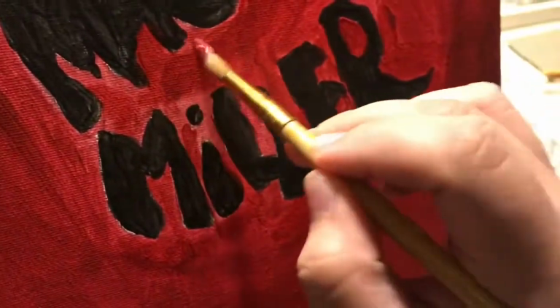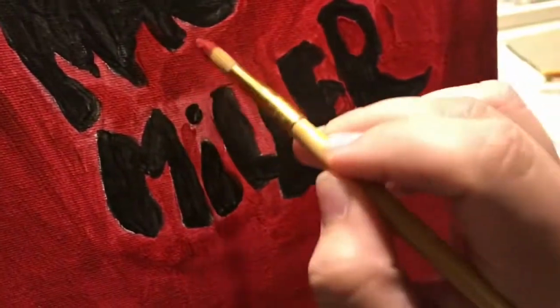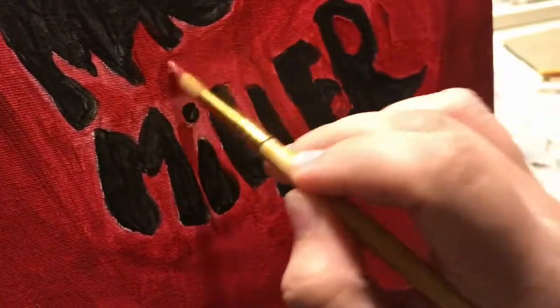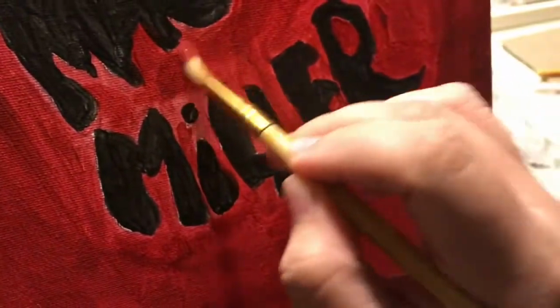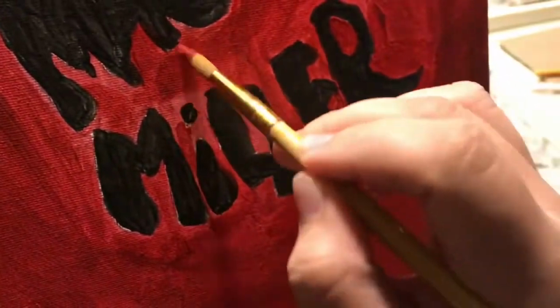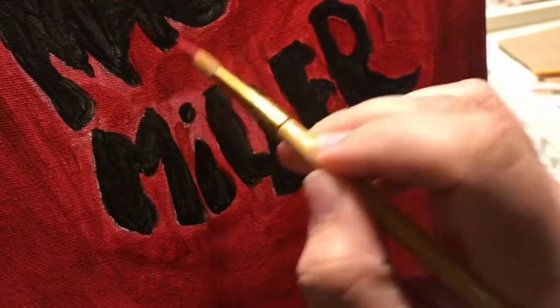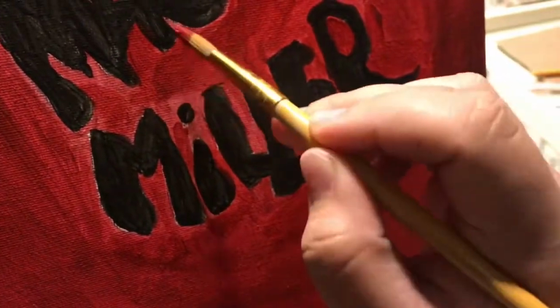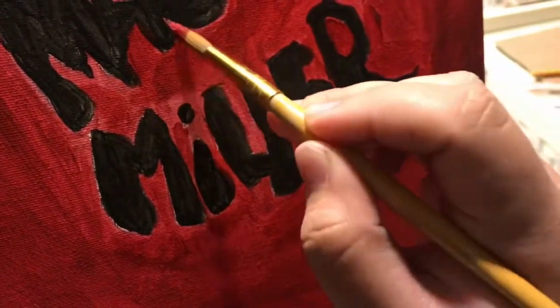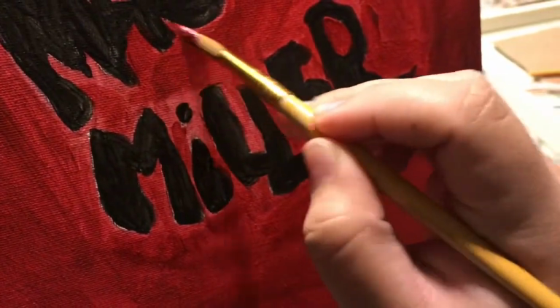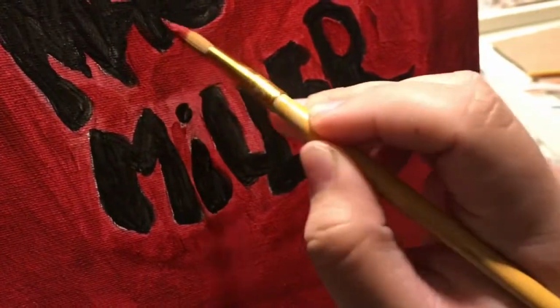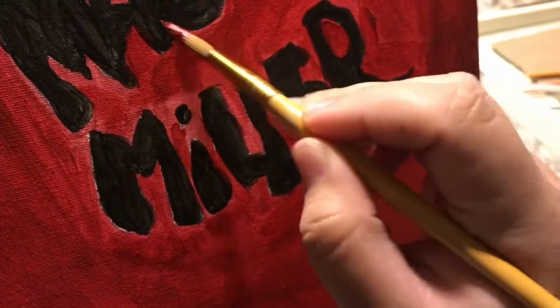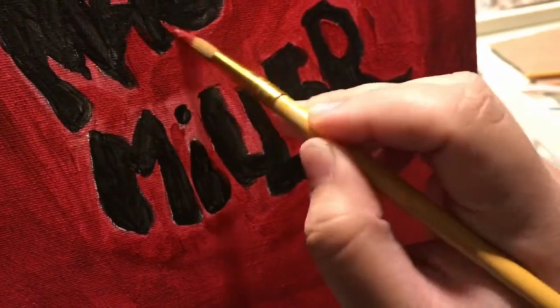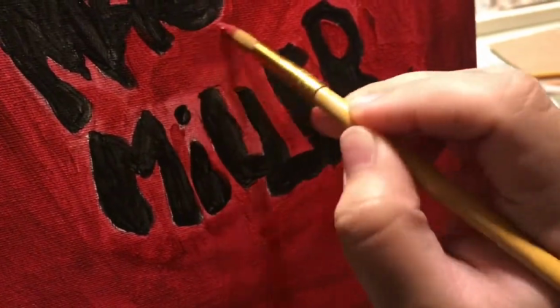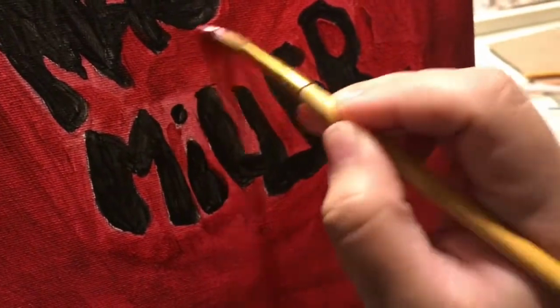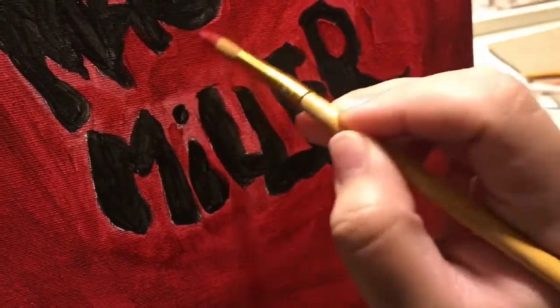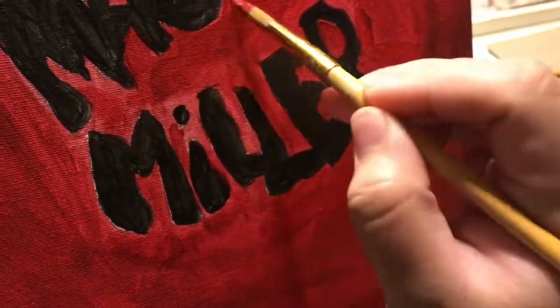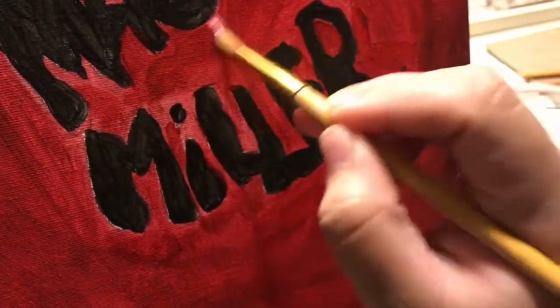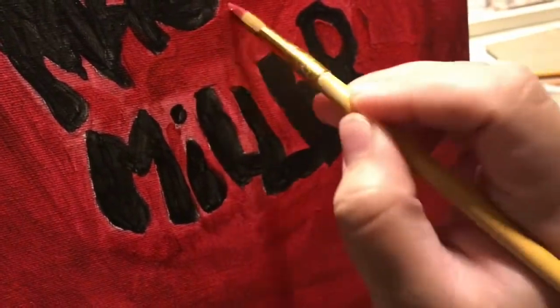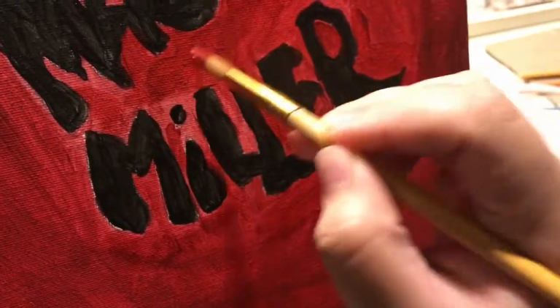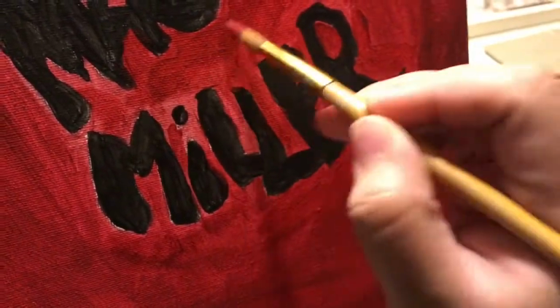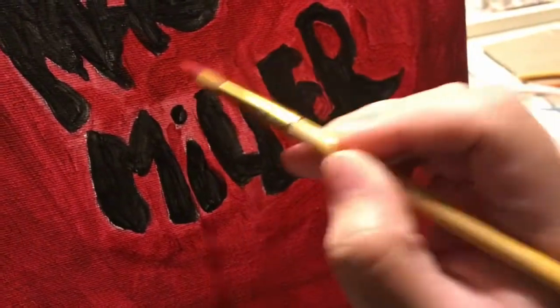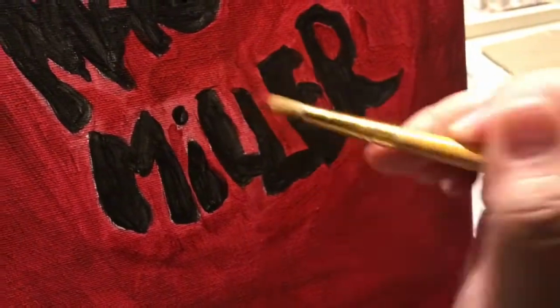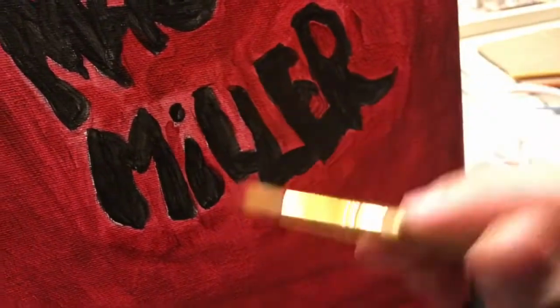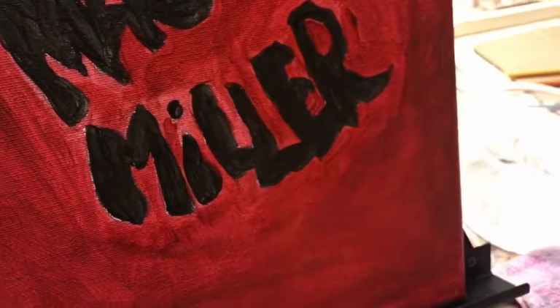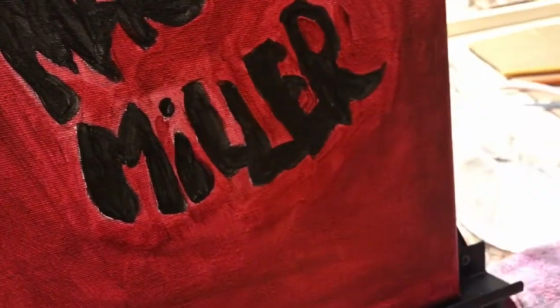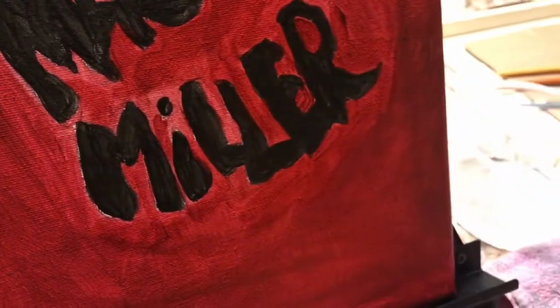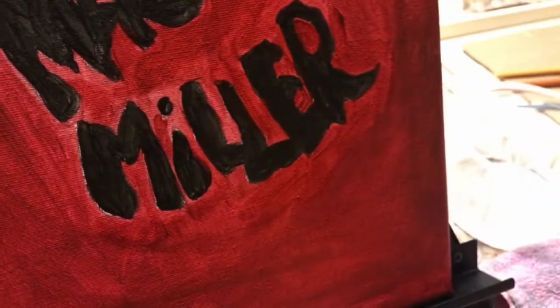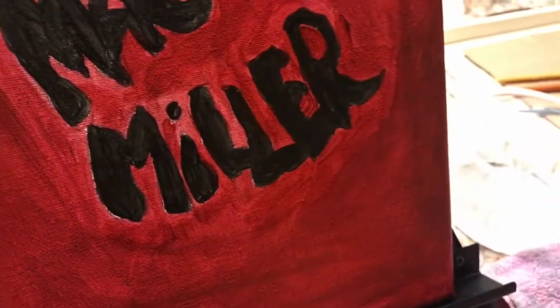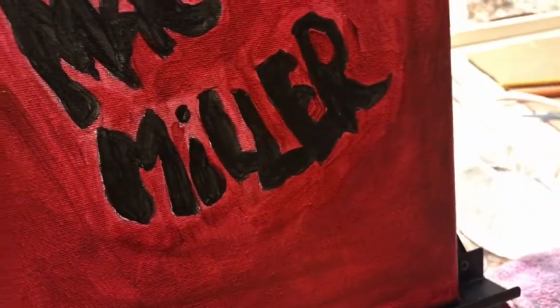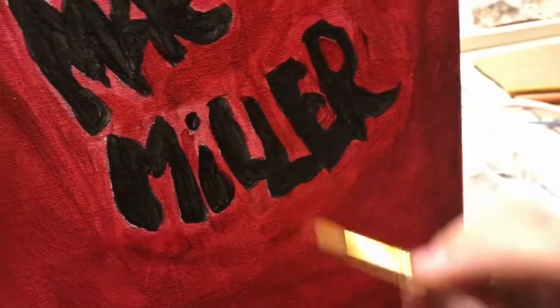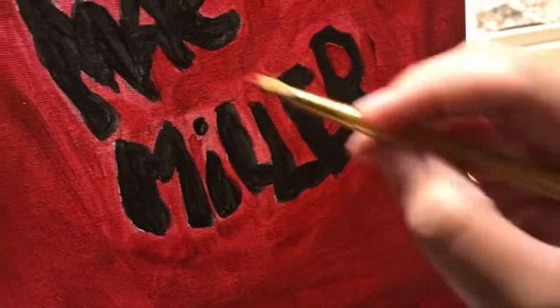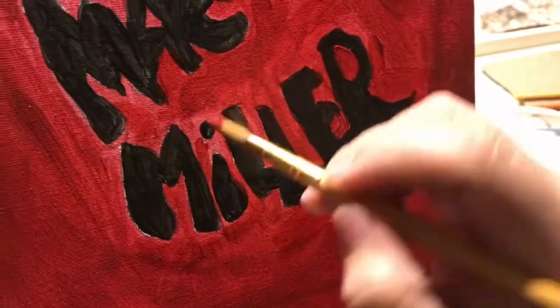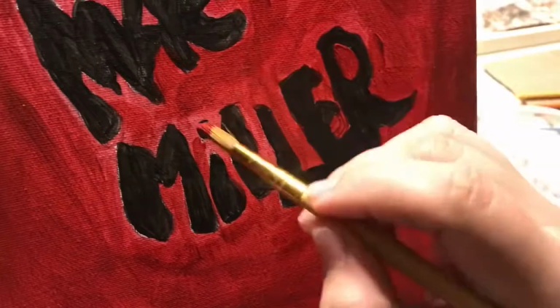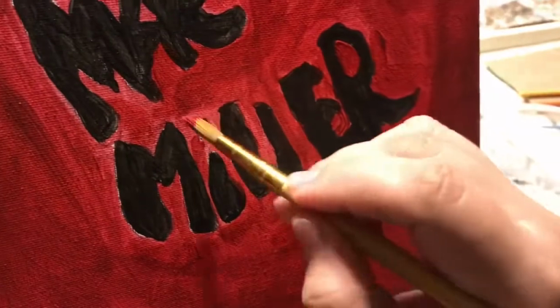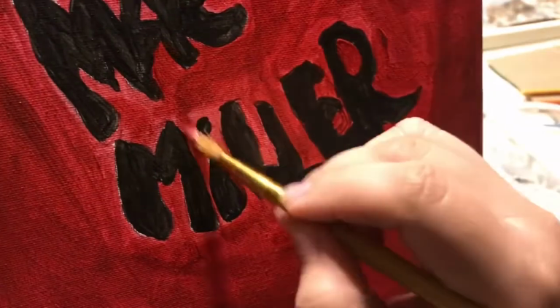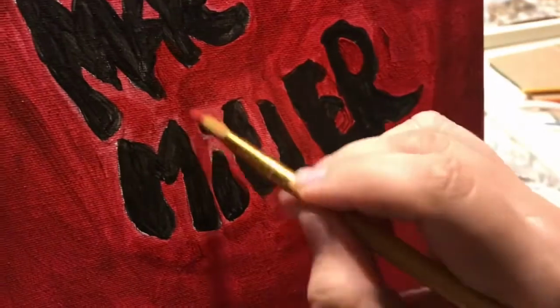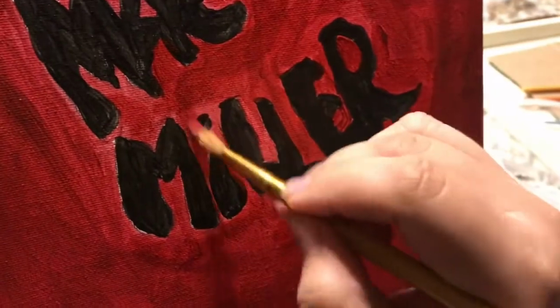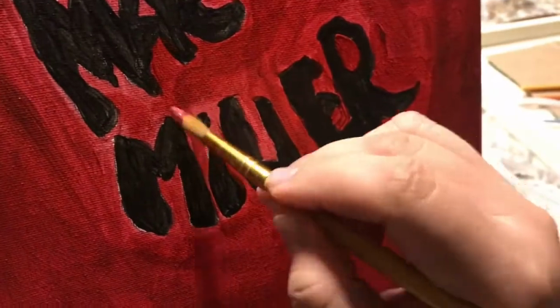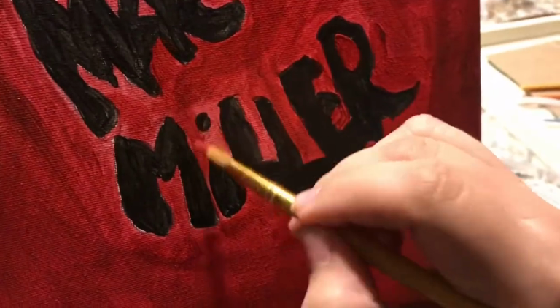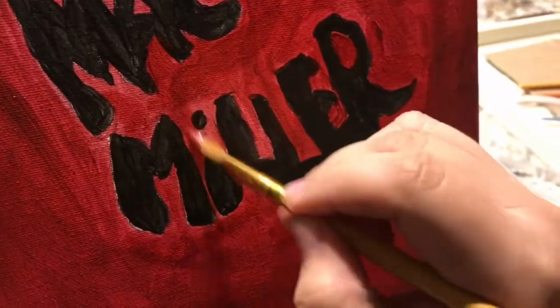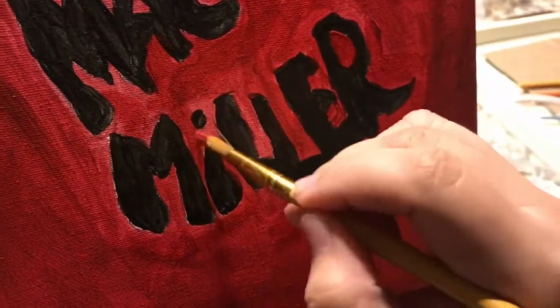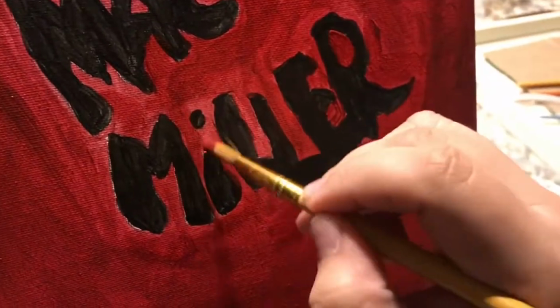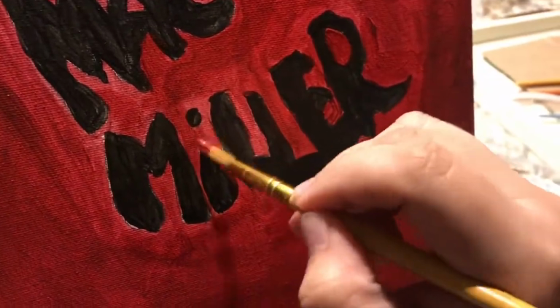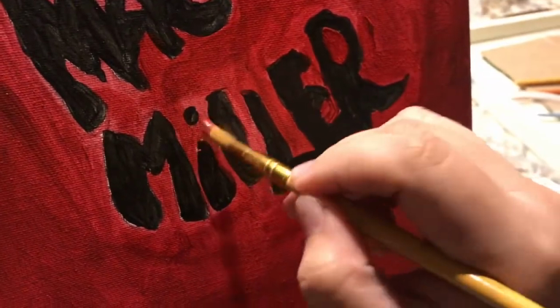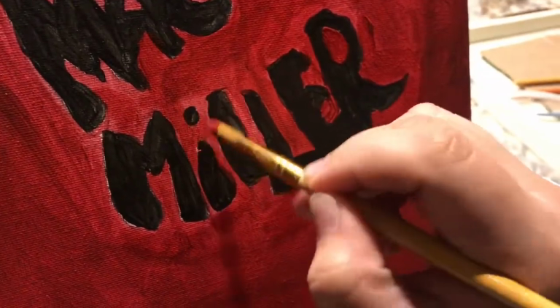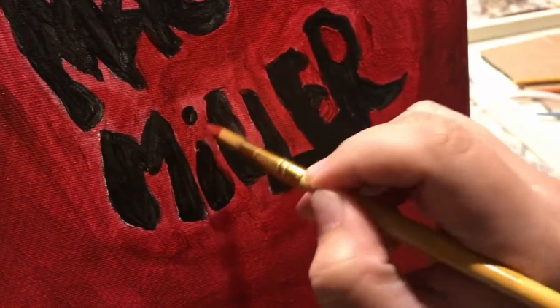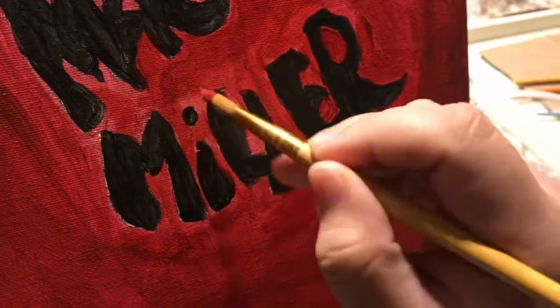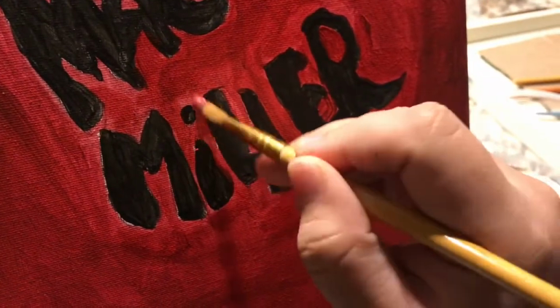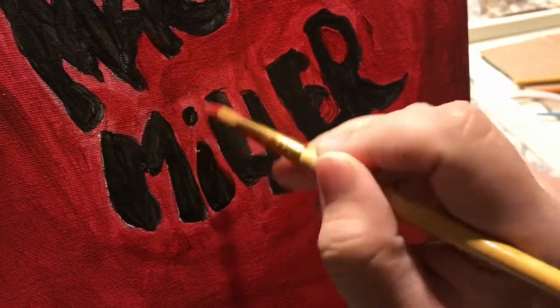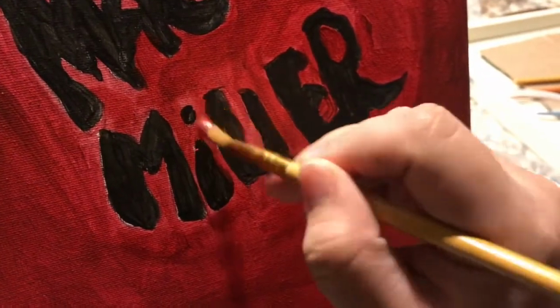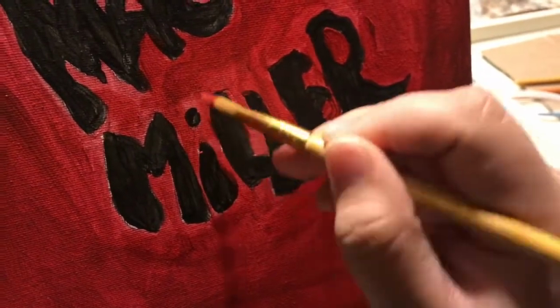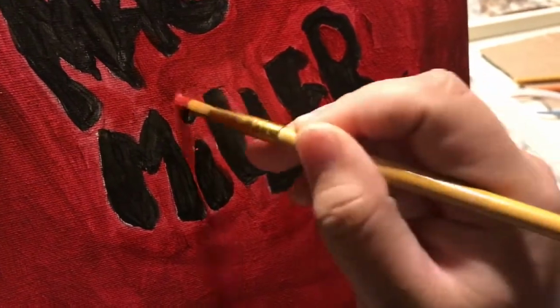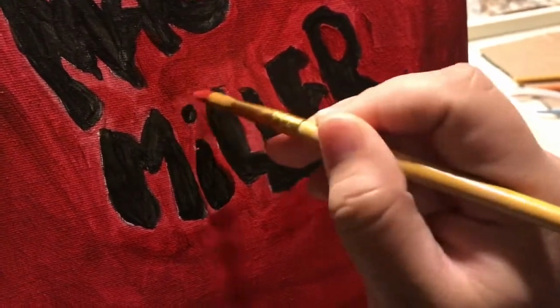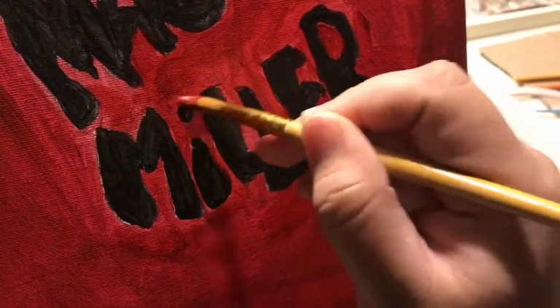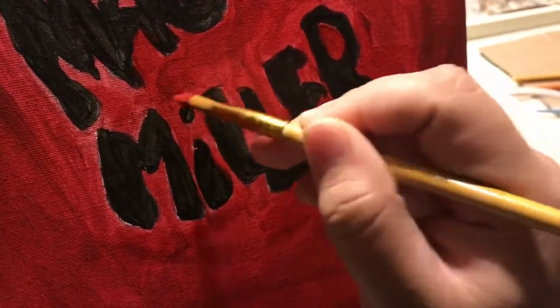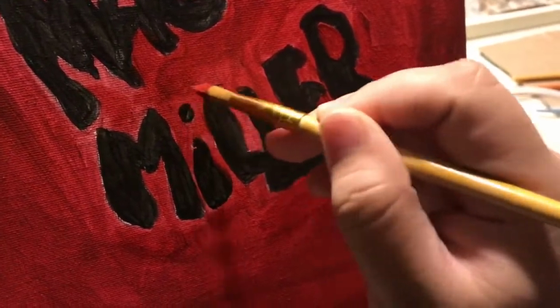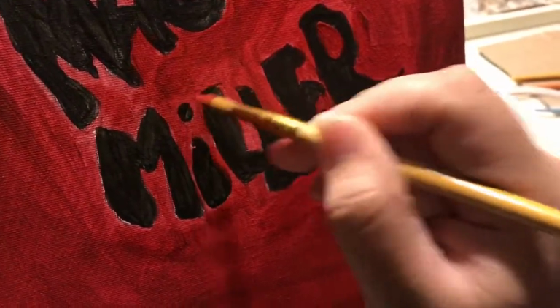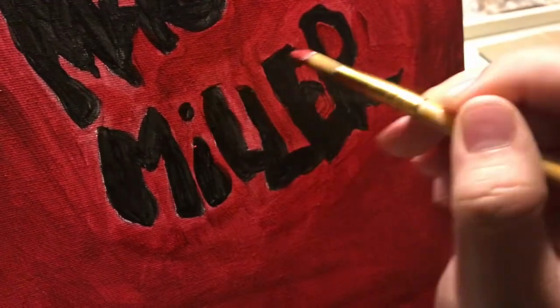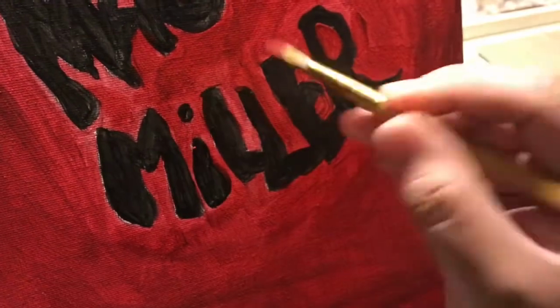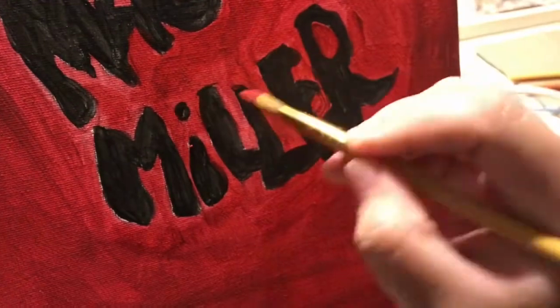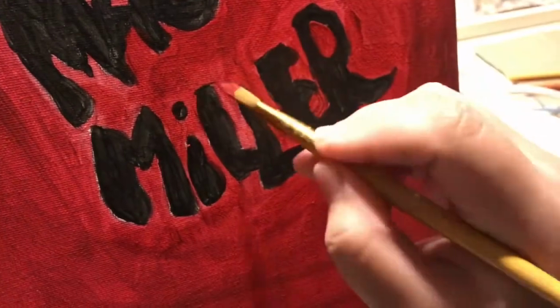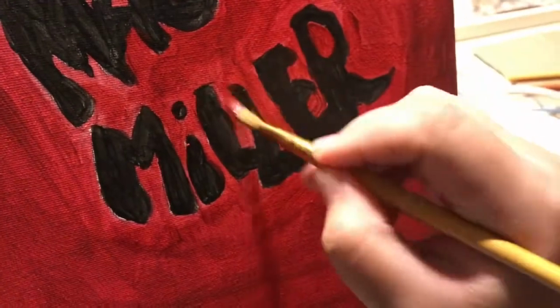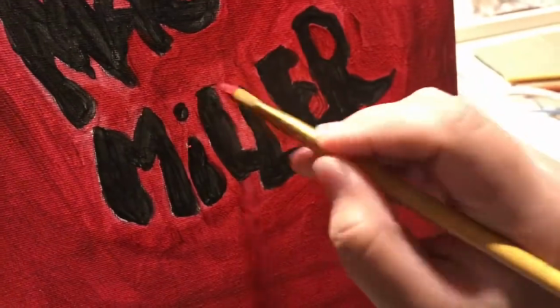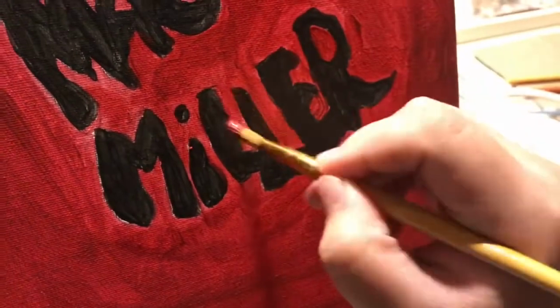Here I'm just getting in deeper and showing you guys more of the details.